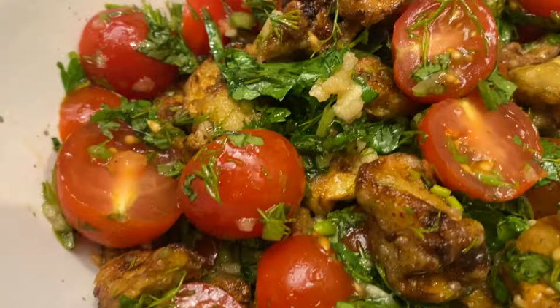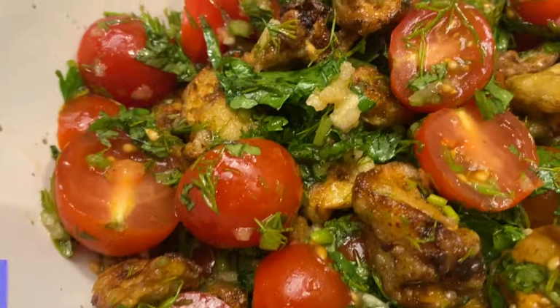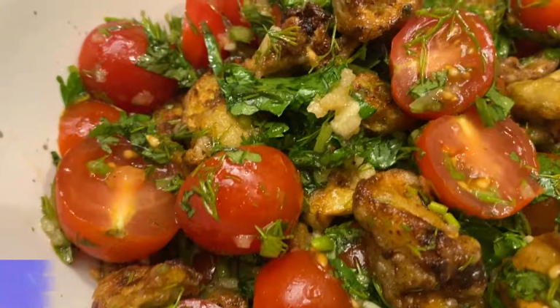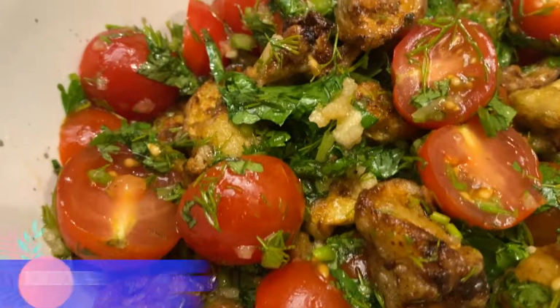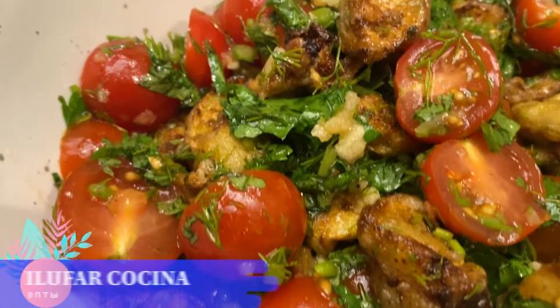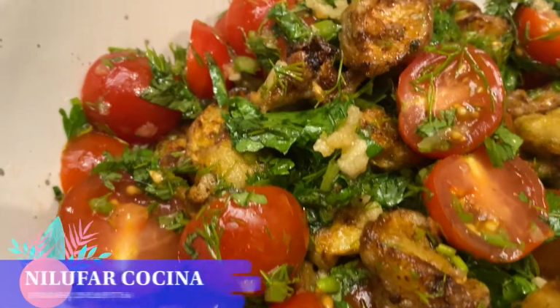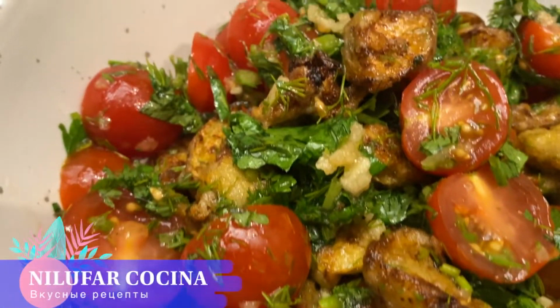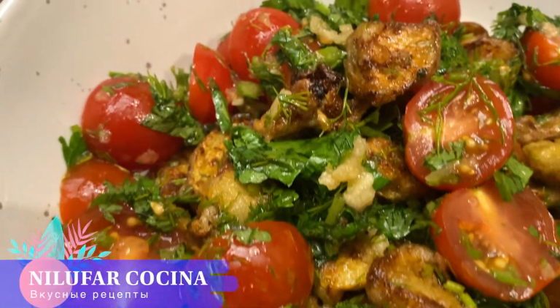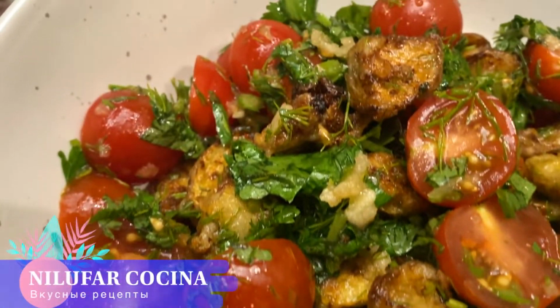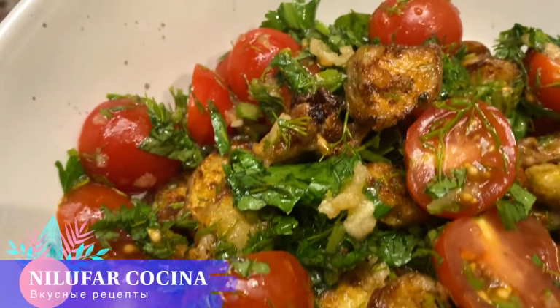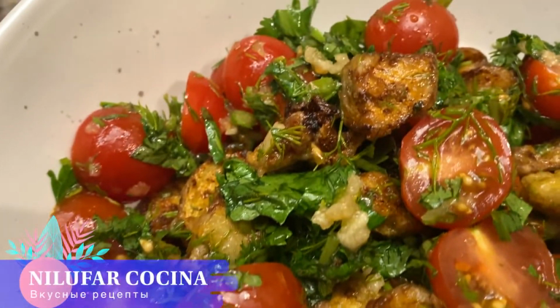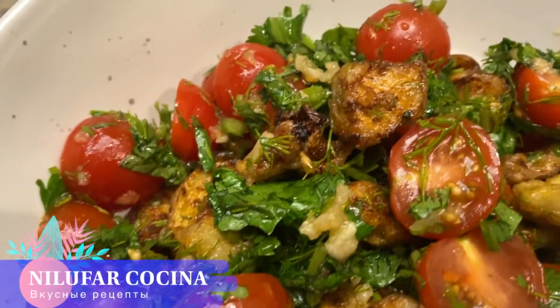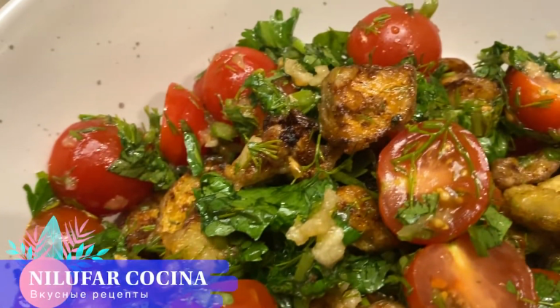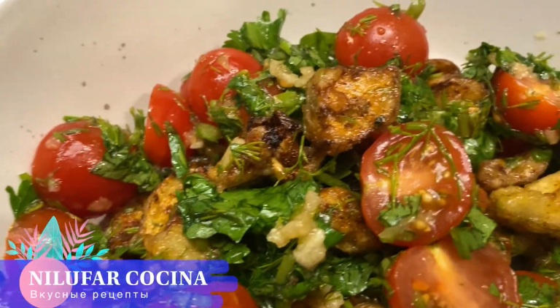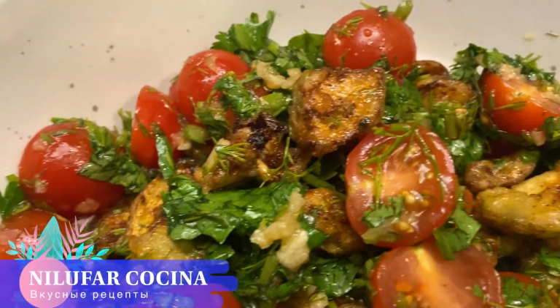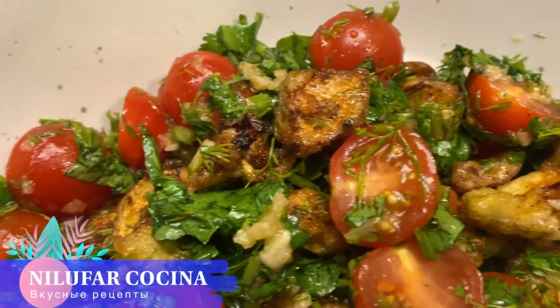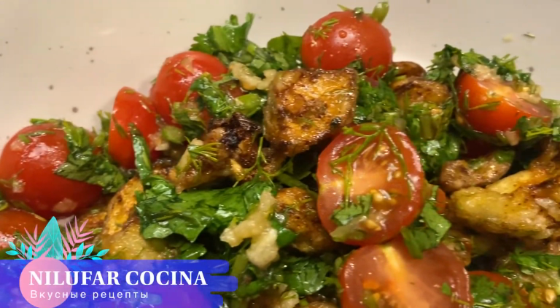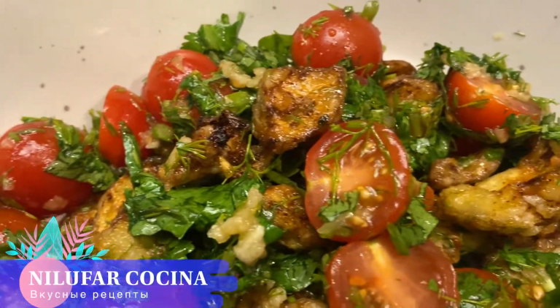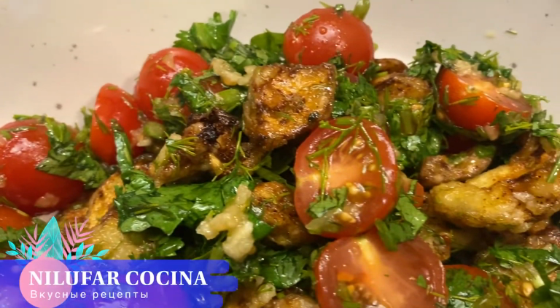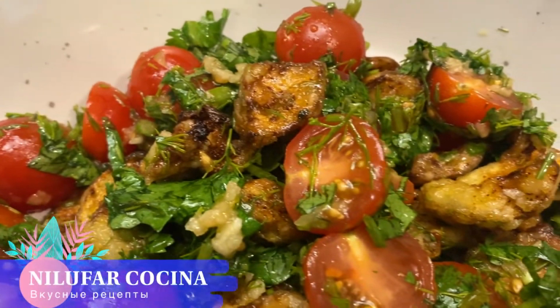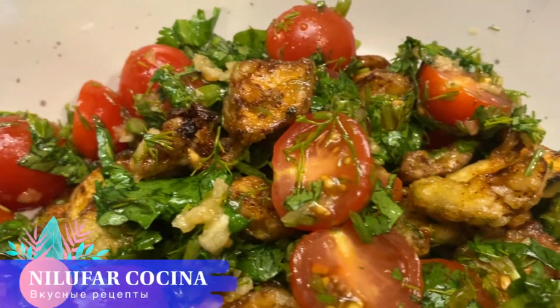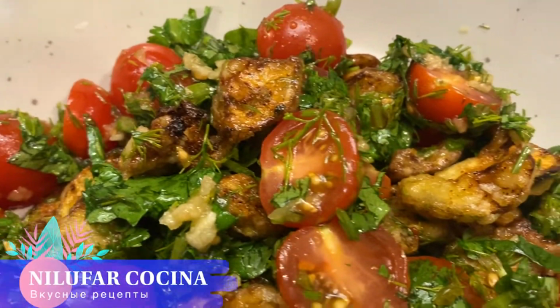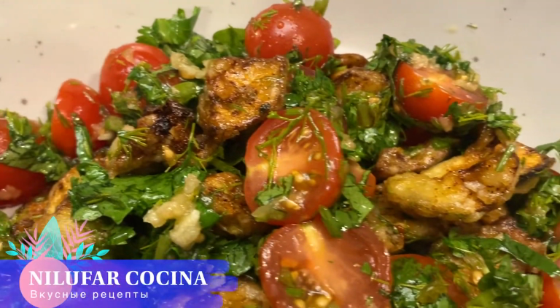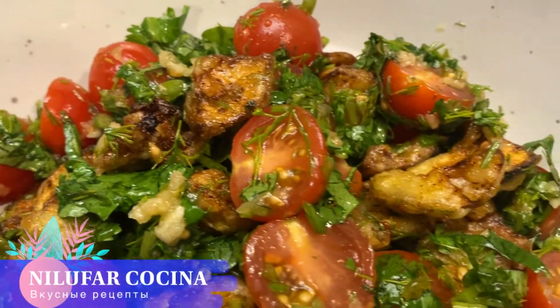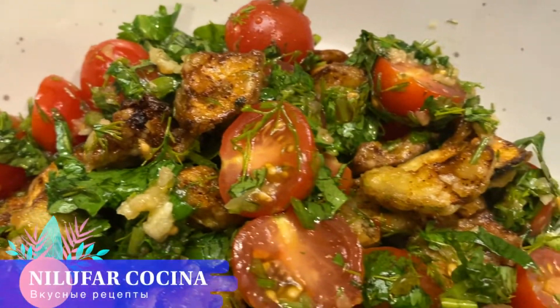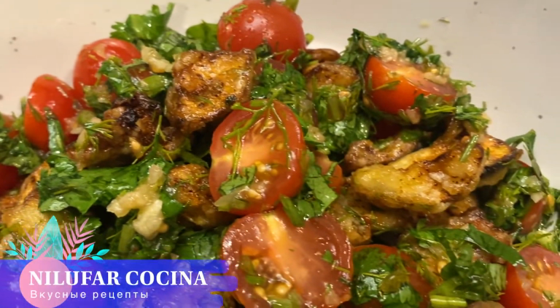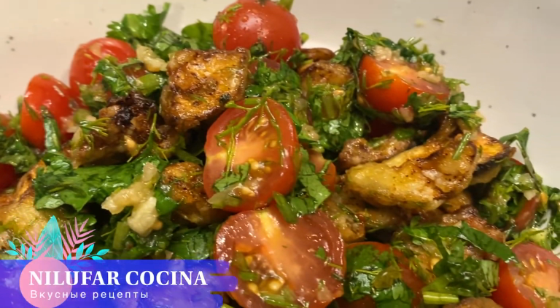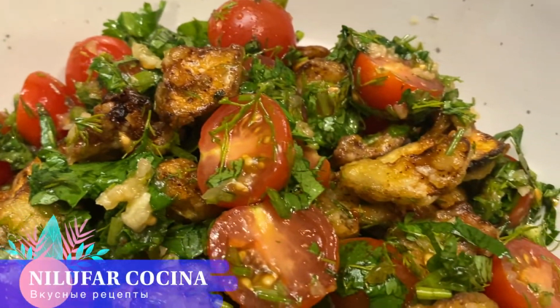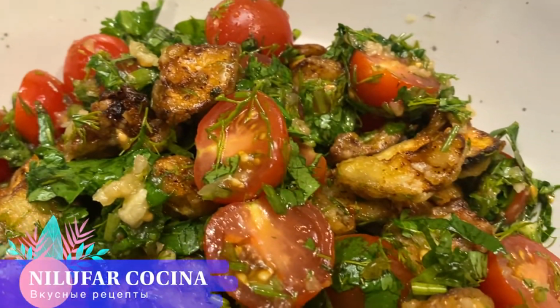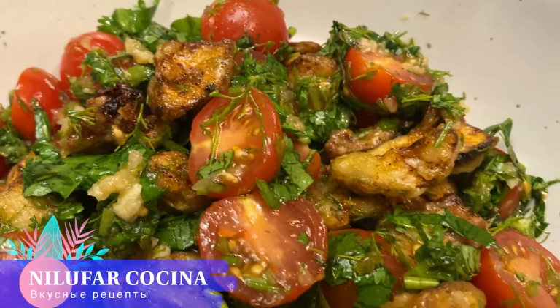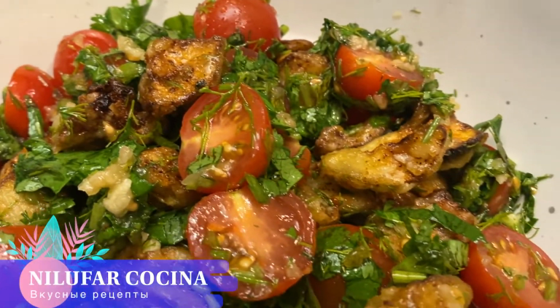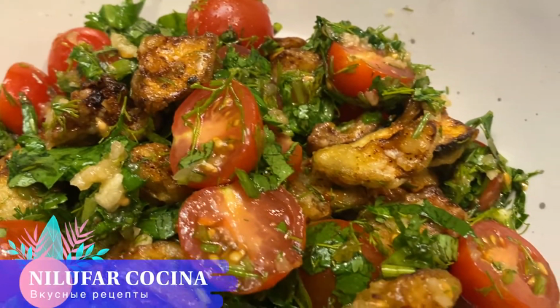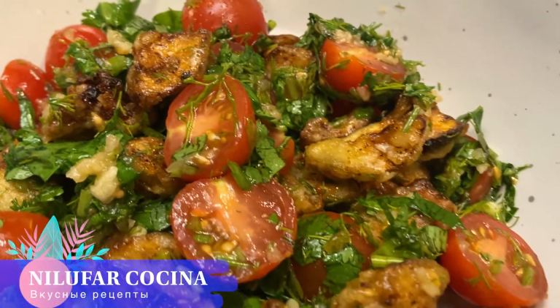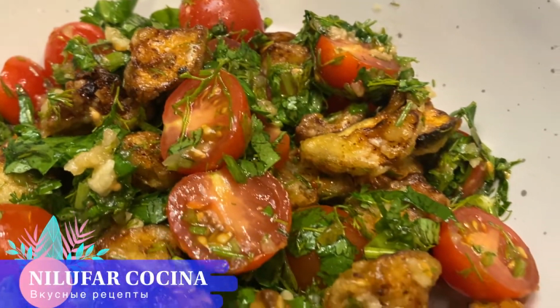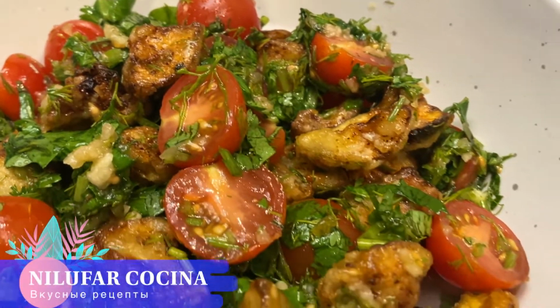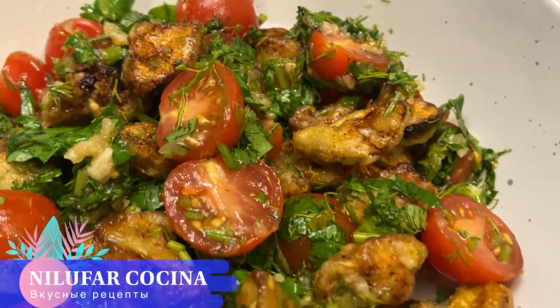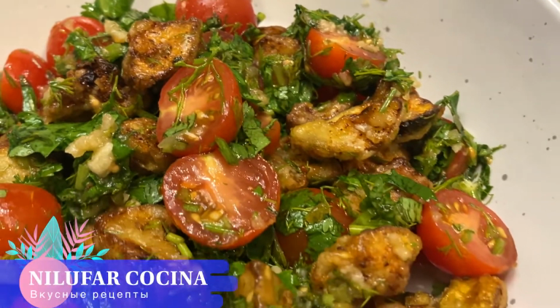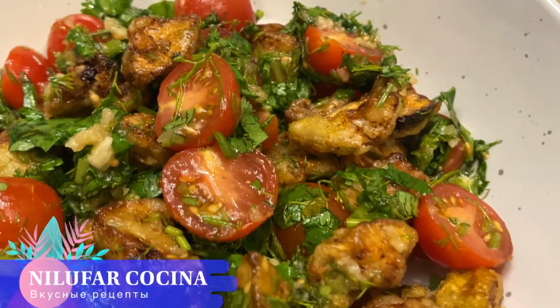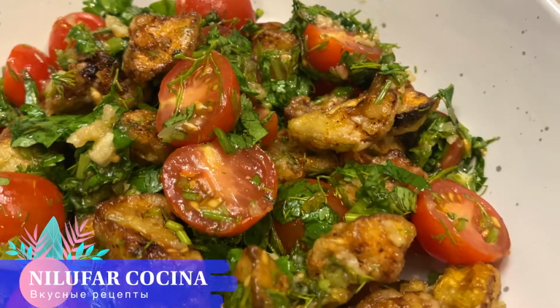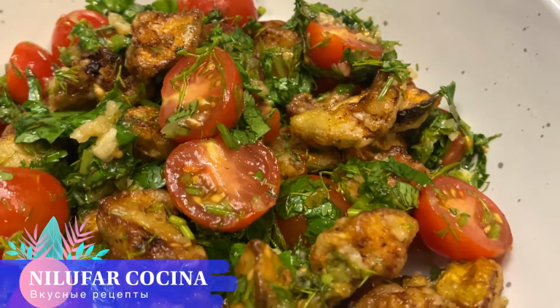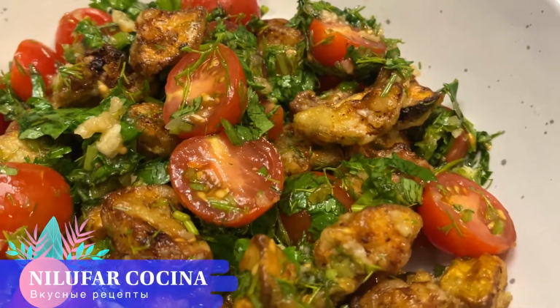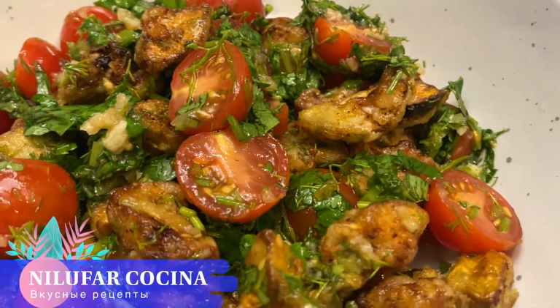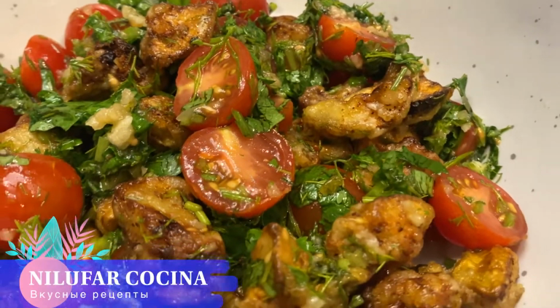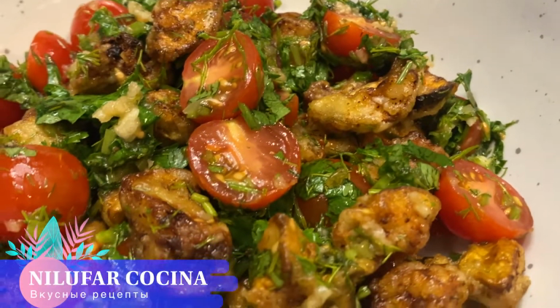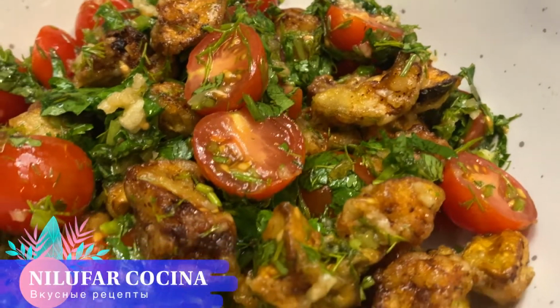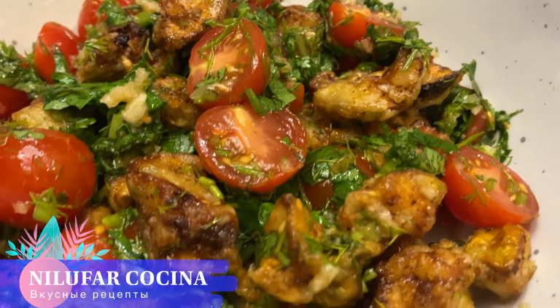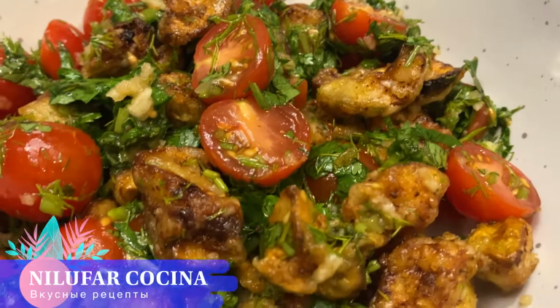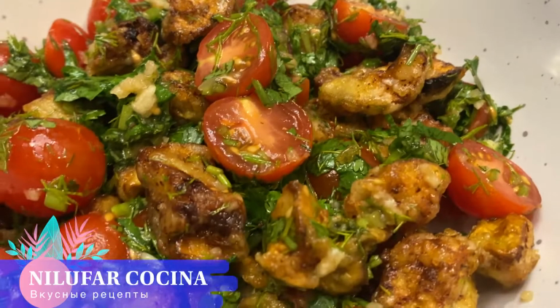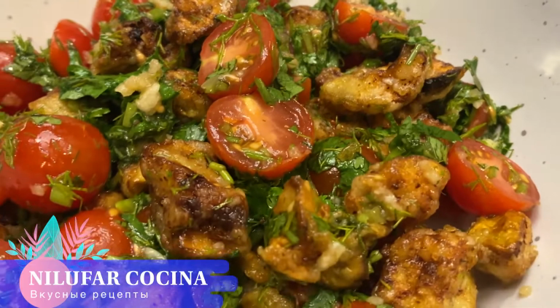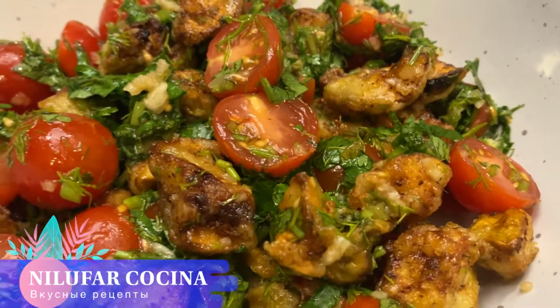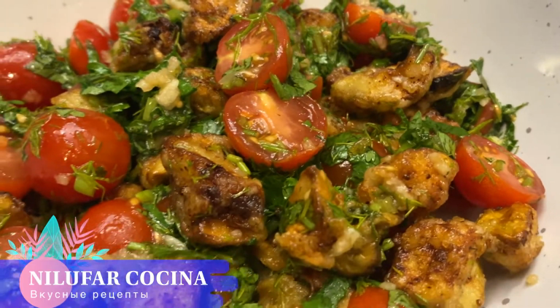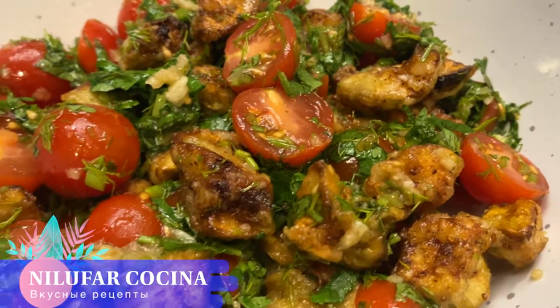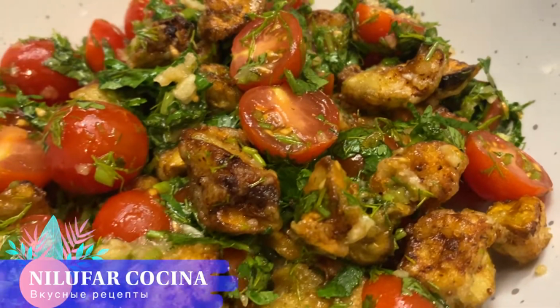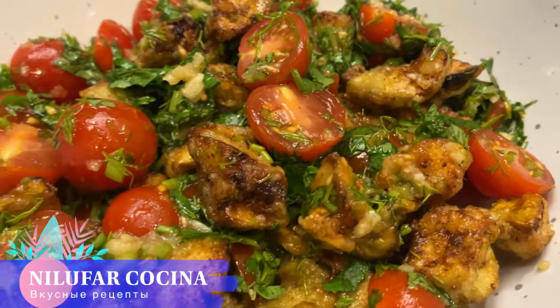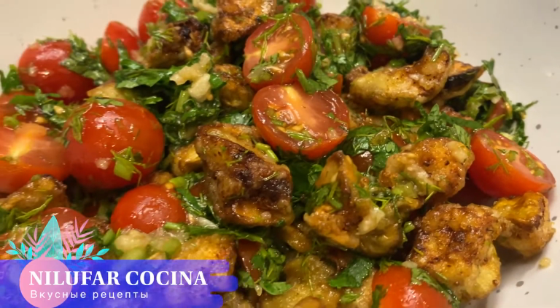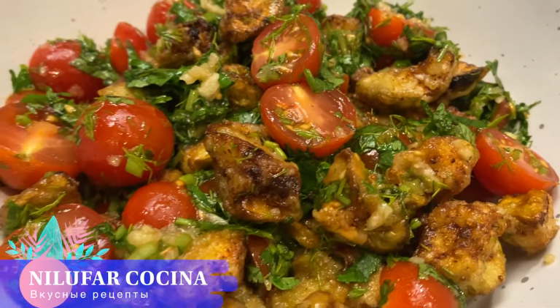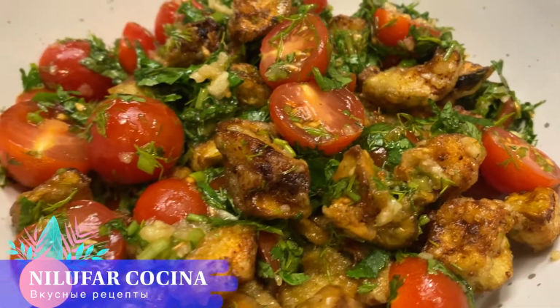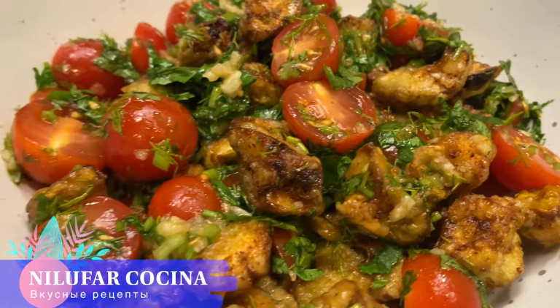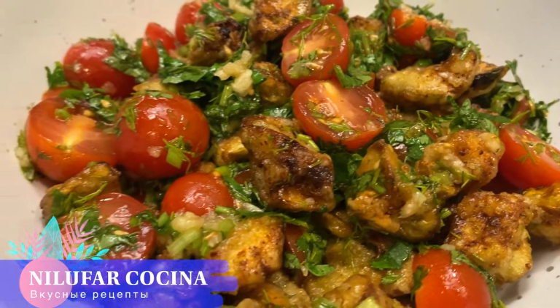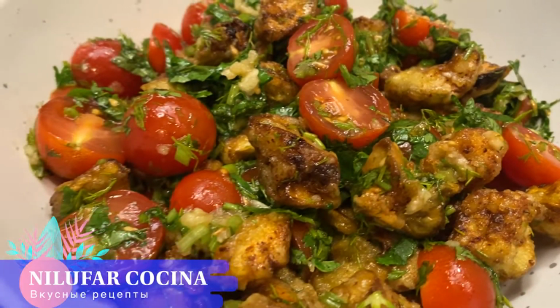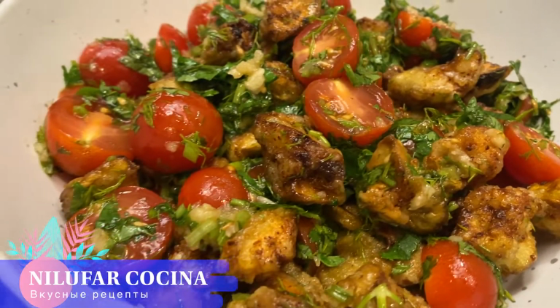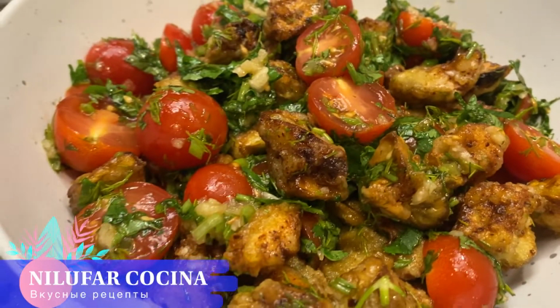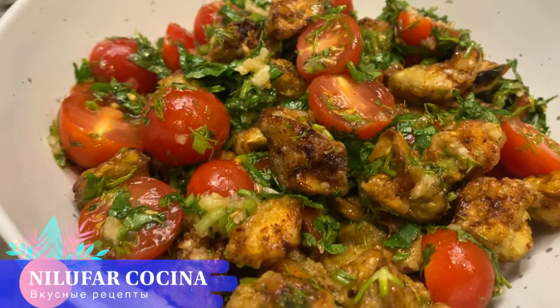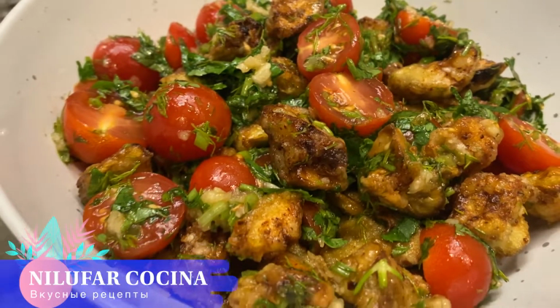Hello everyone, today I am going to show you the recipe.